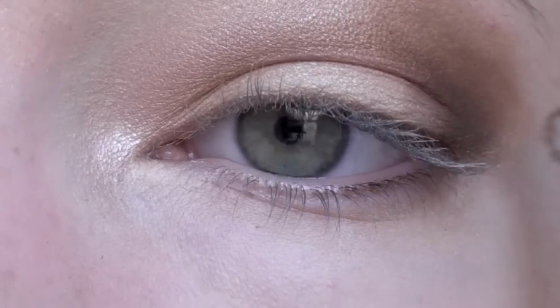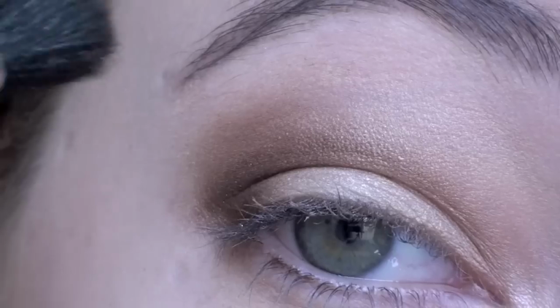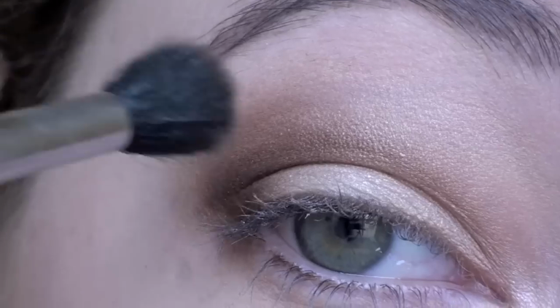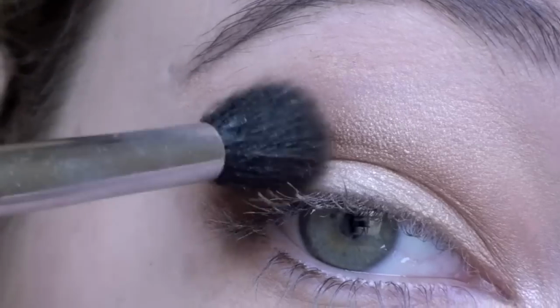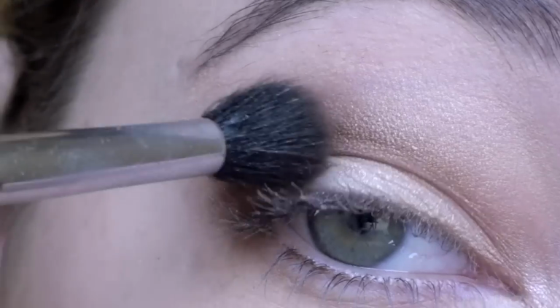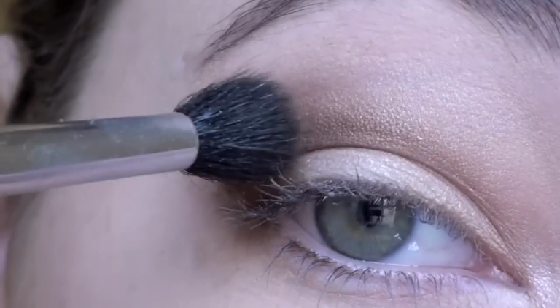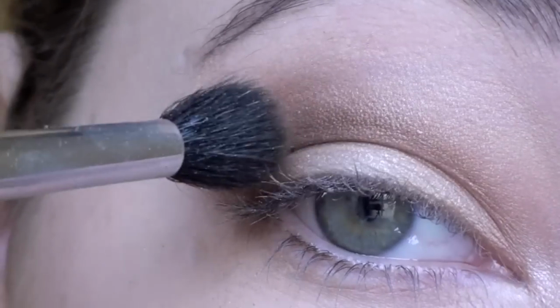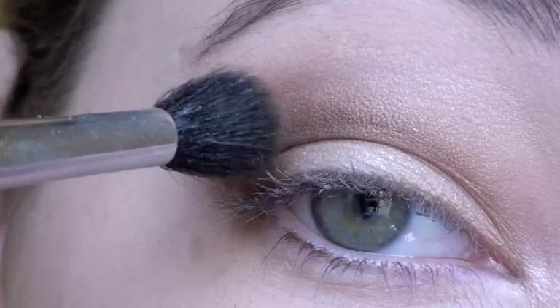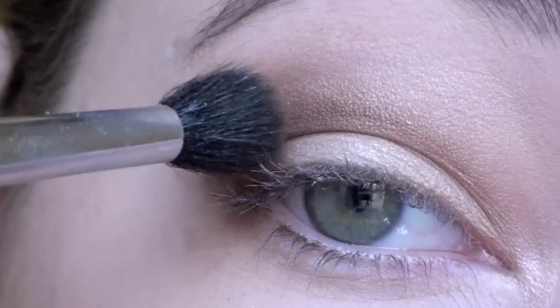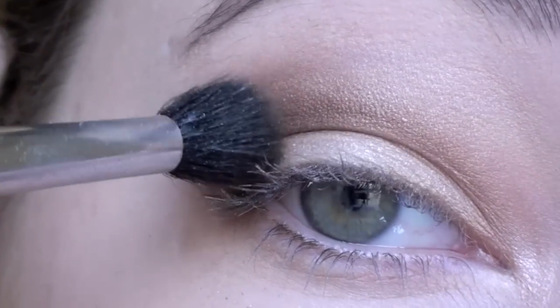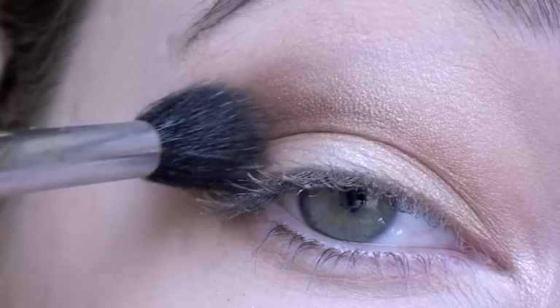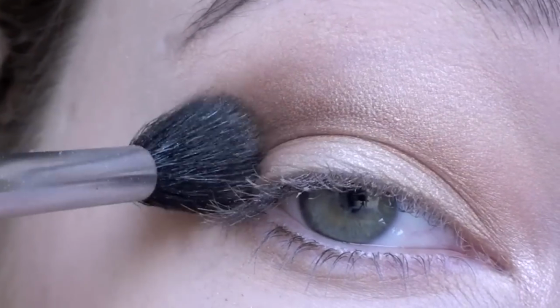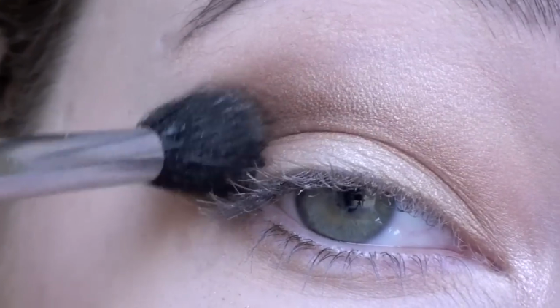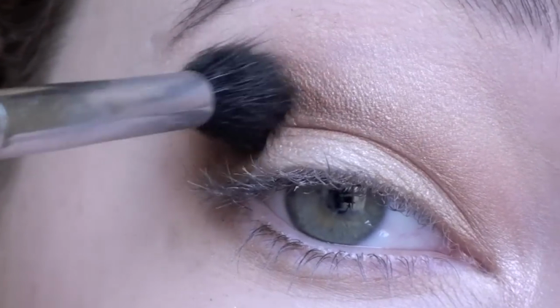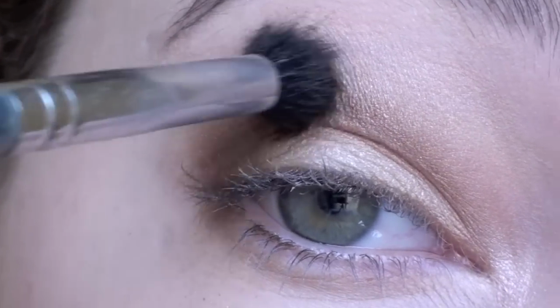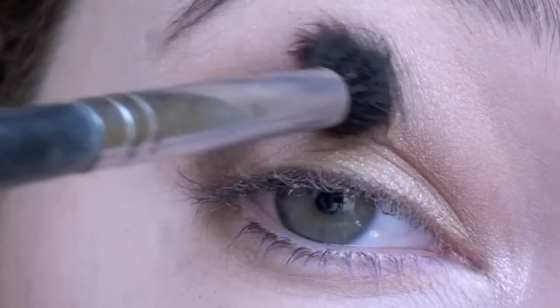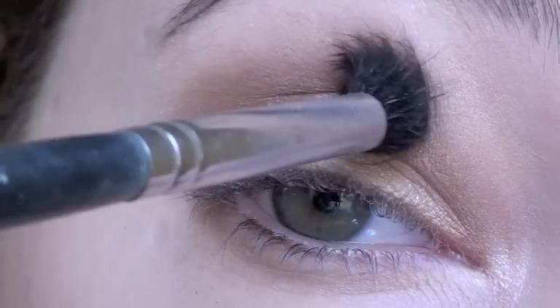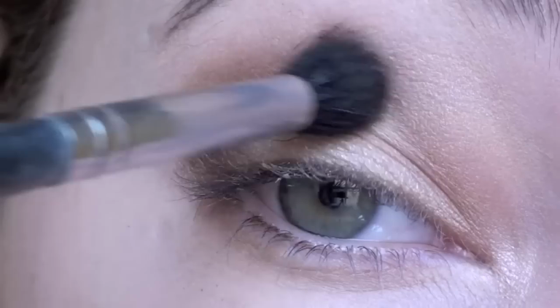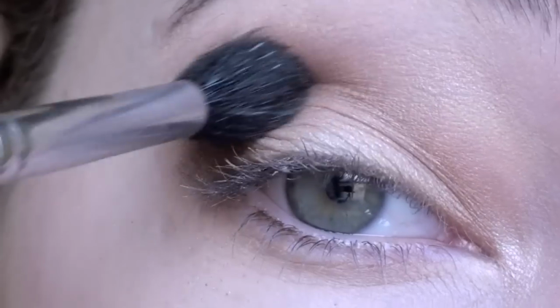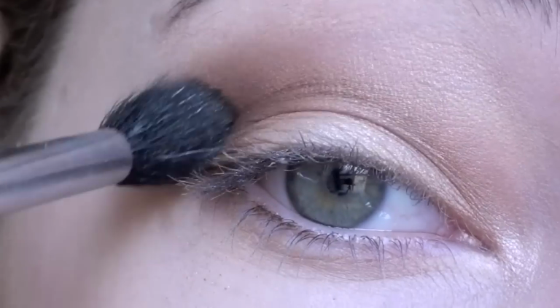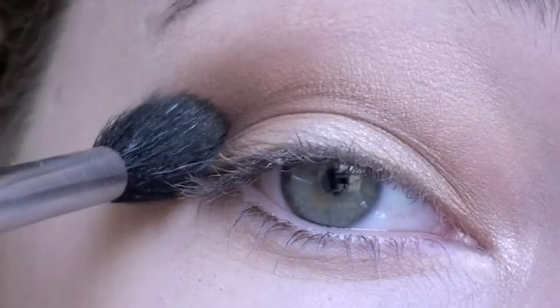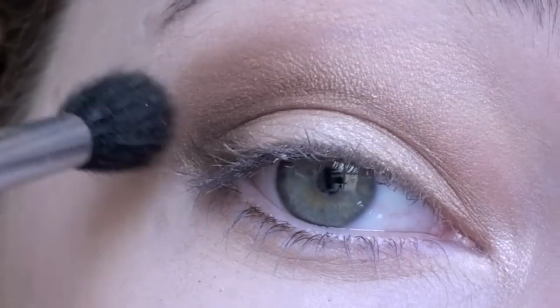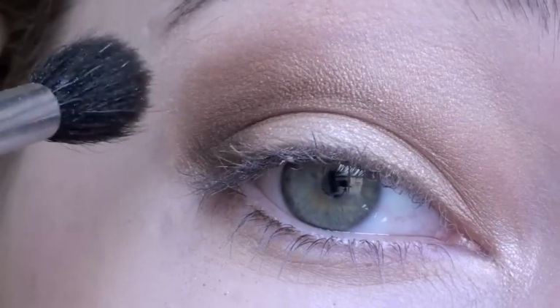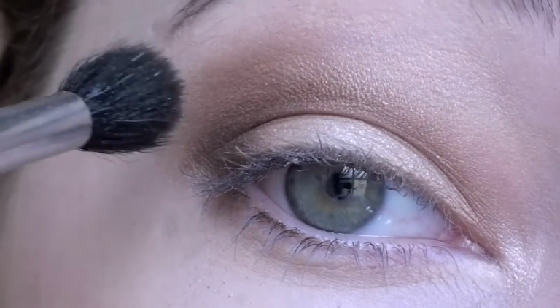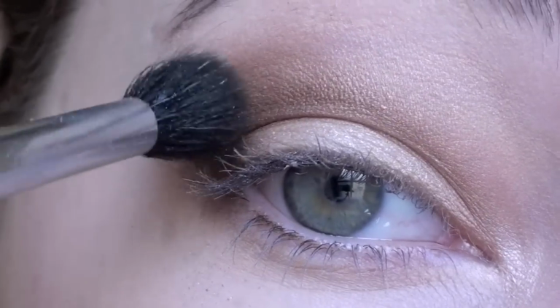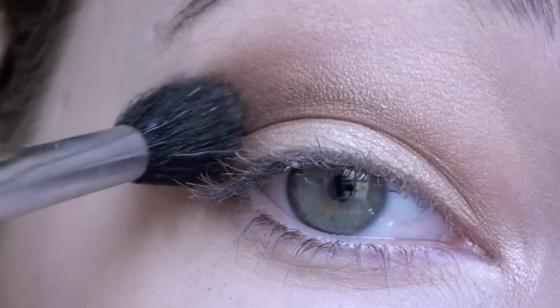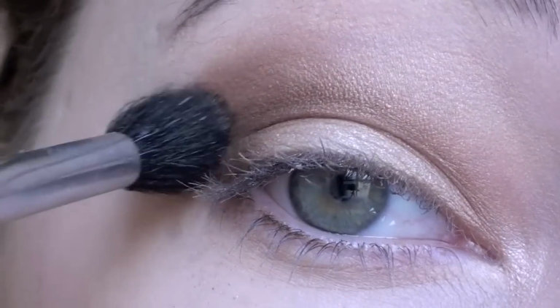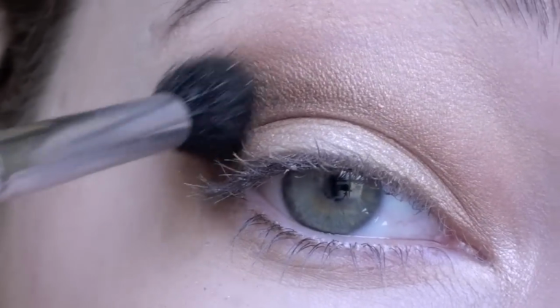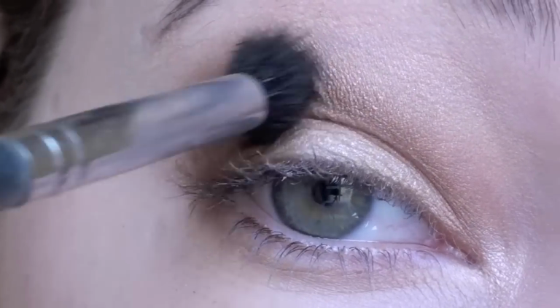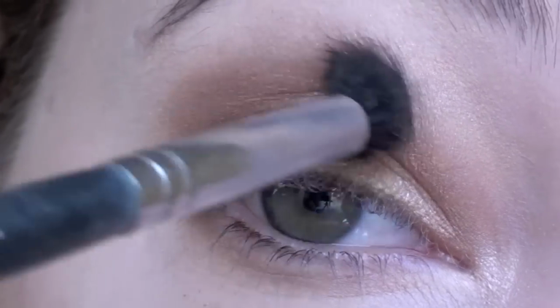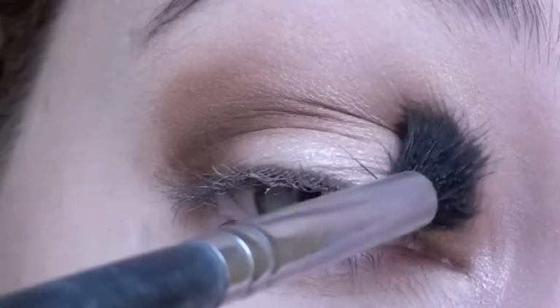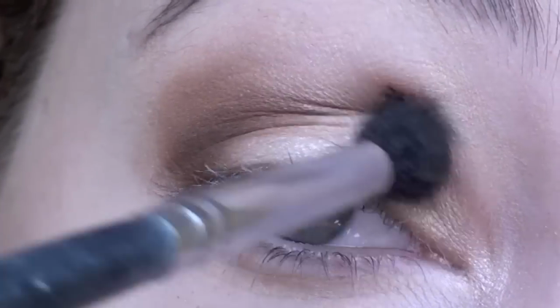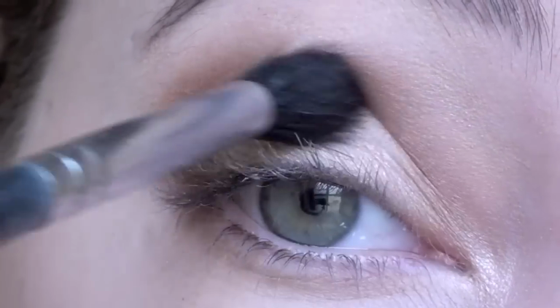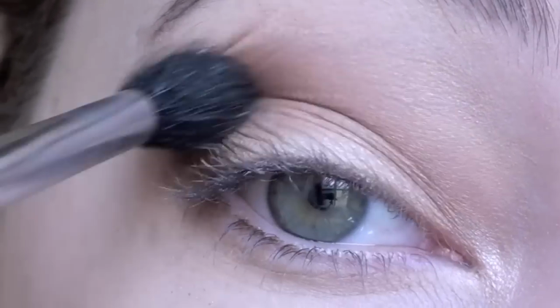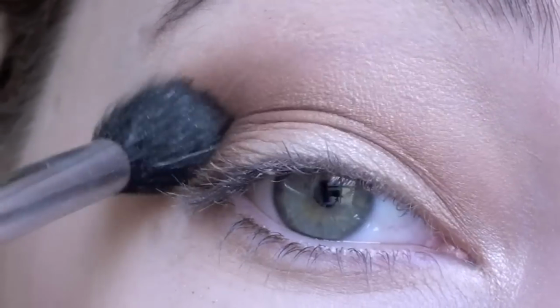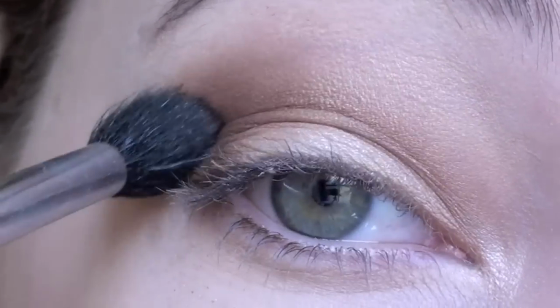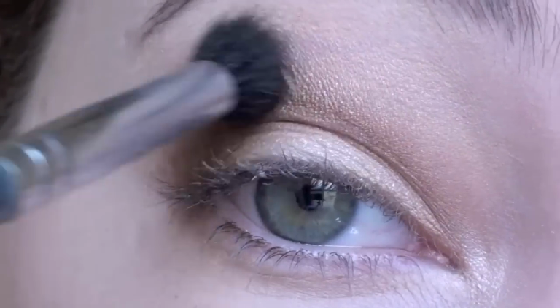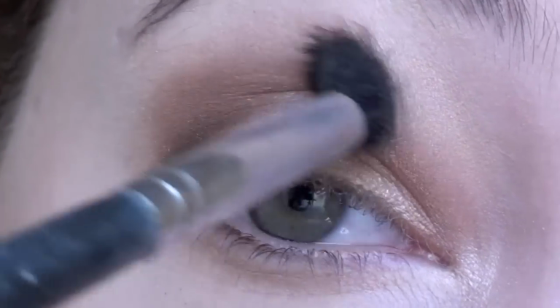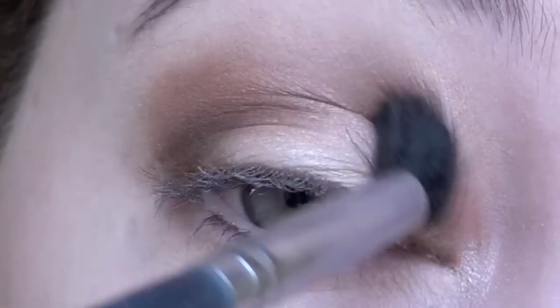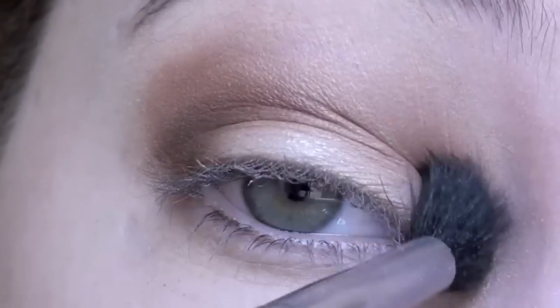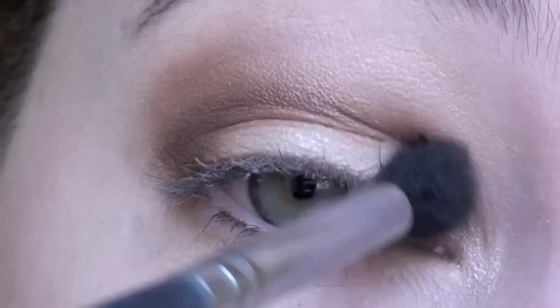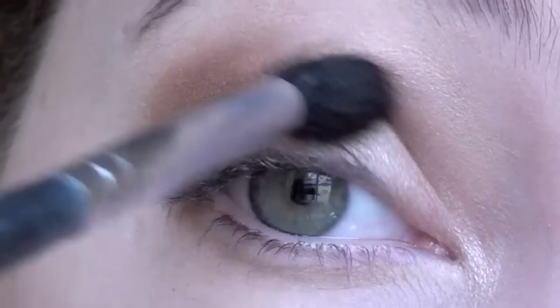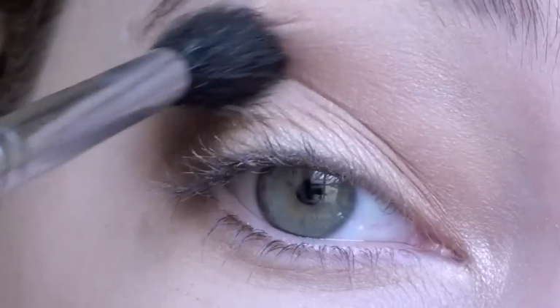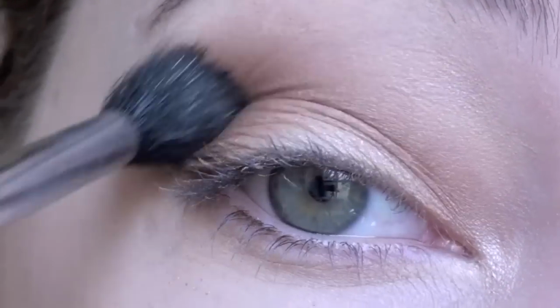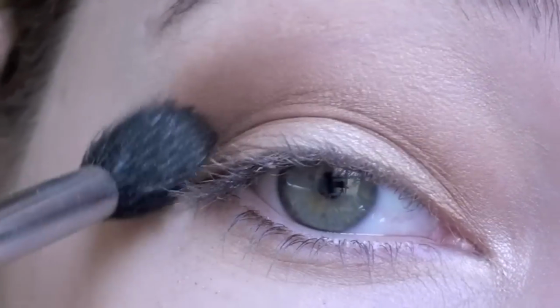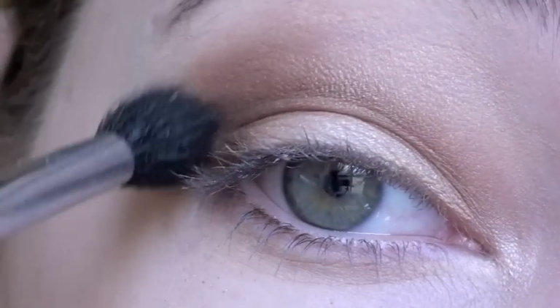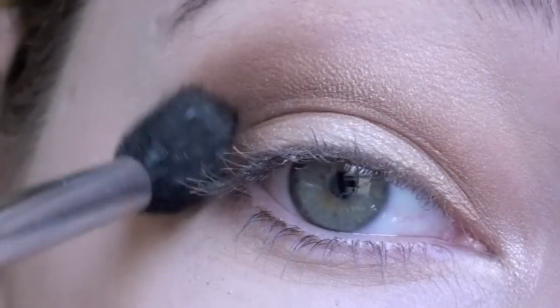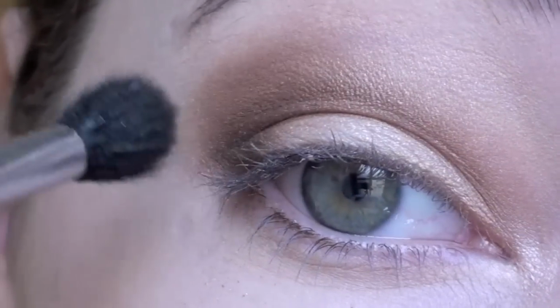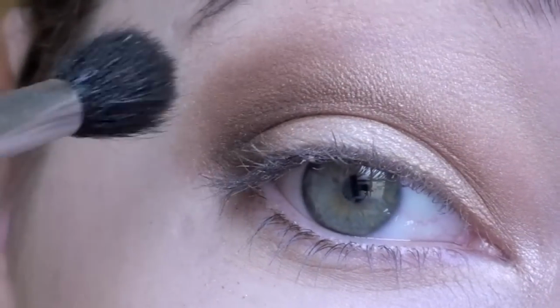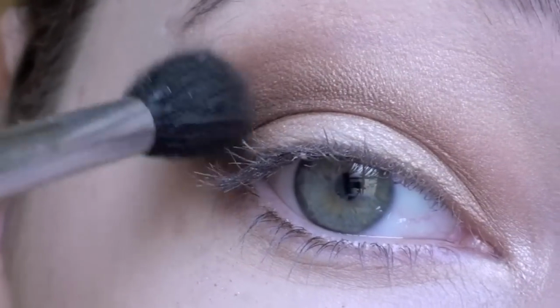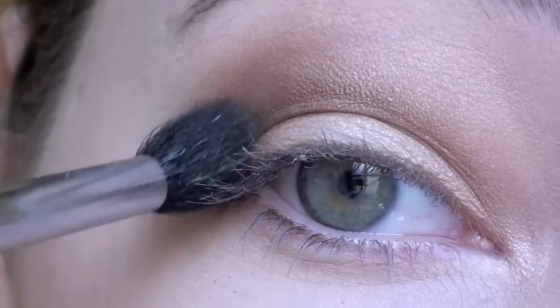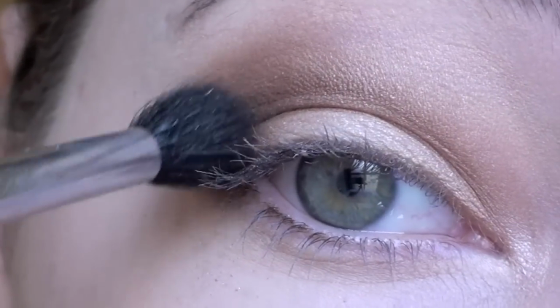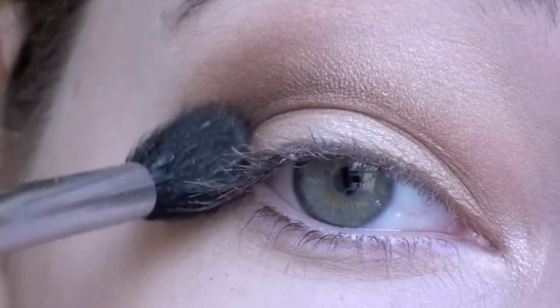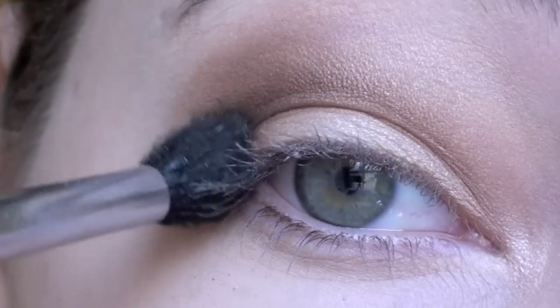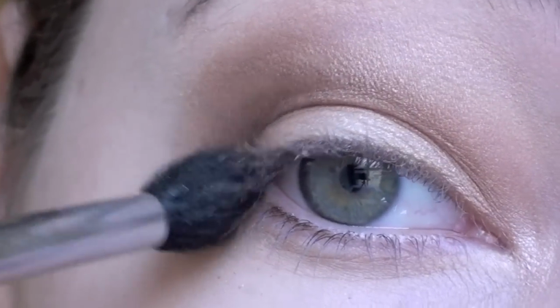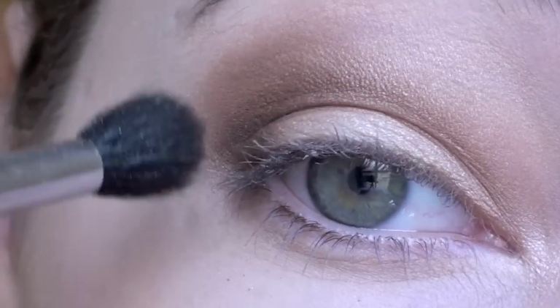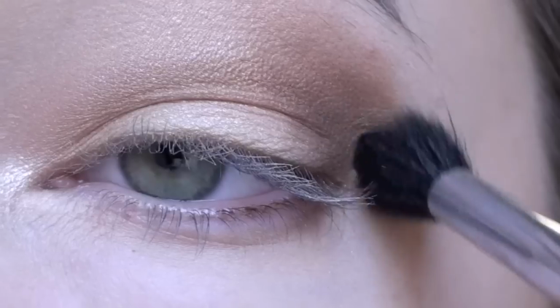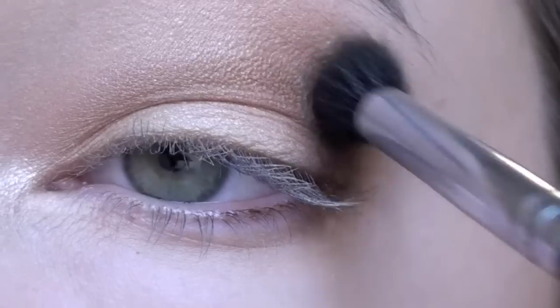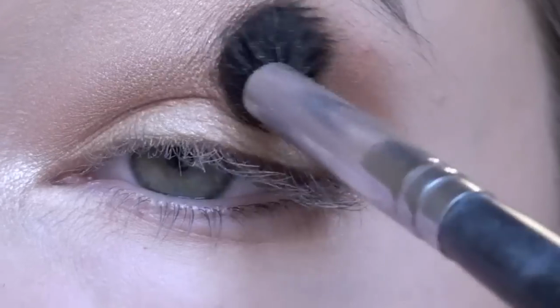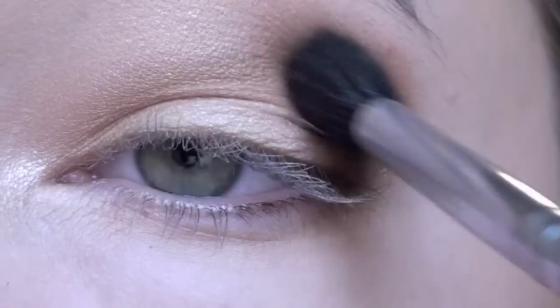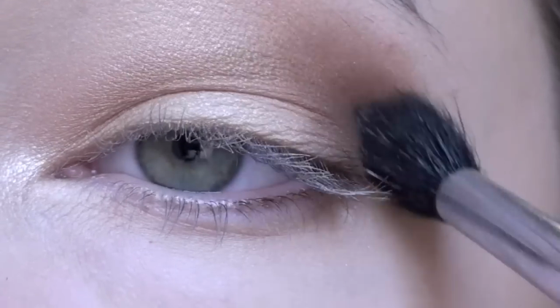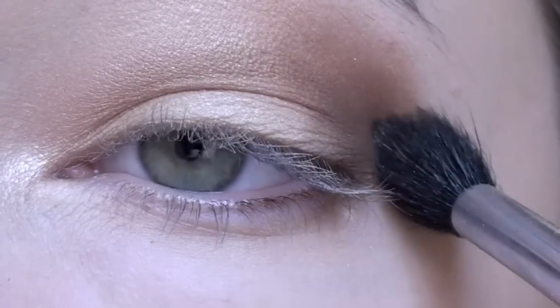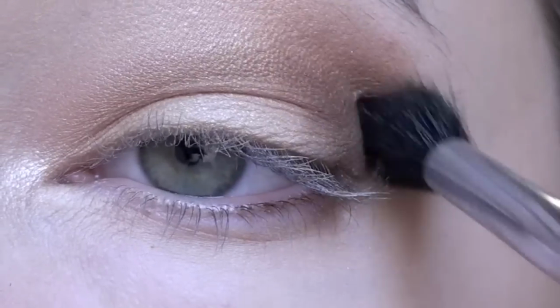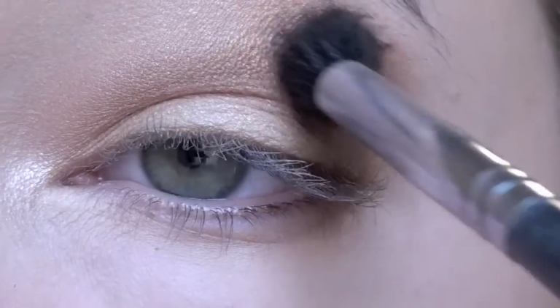With the blending brush you used to apply the crease color, blend these two browns together. We want this look to be free of any harsh lines.